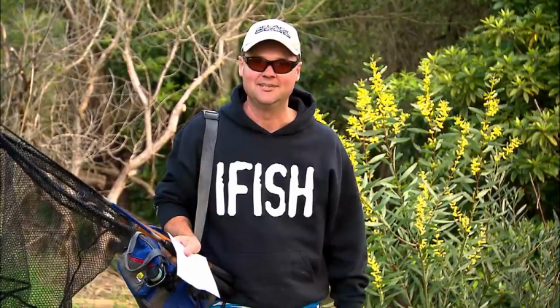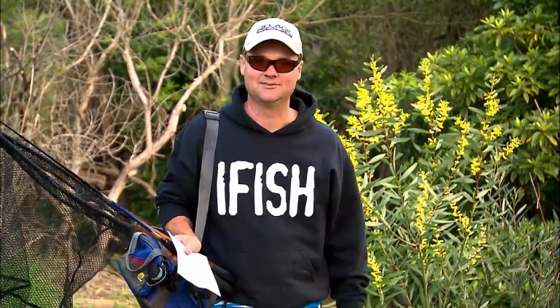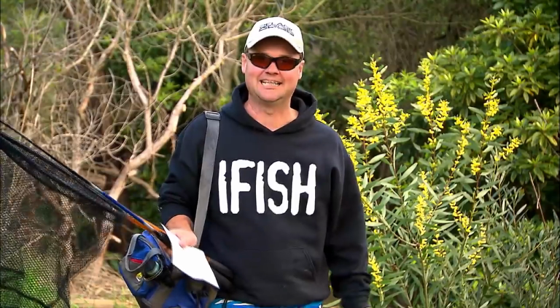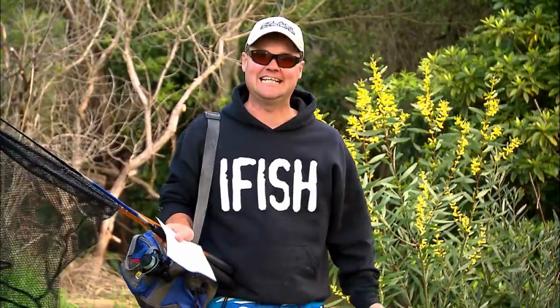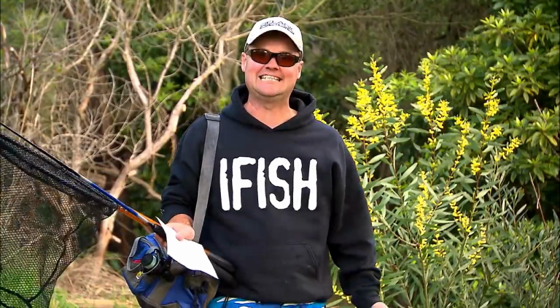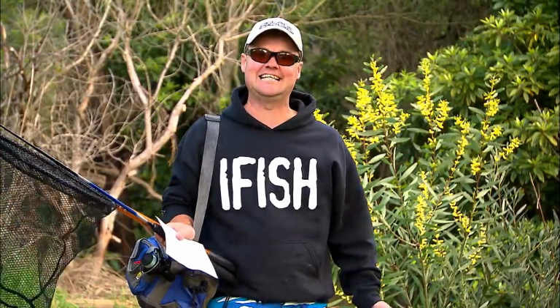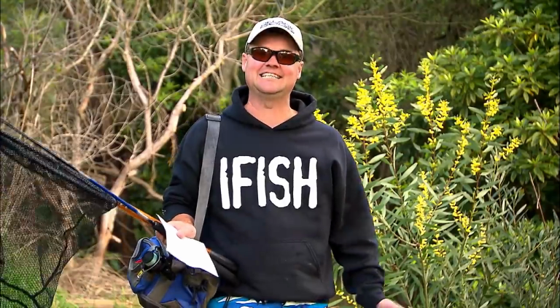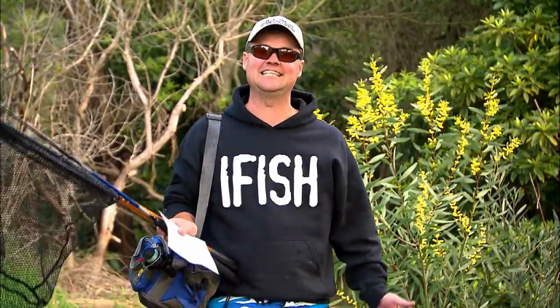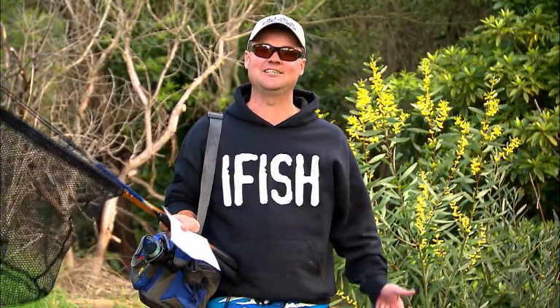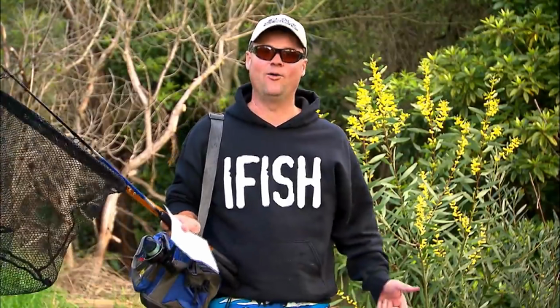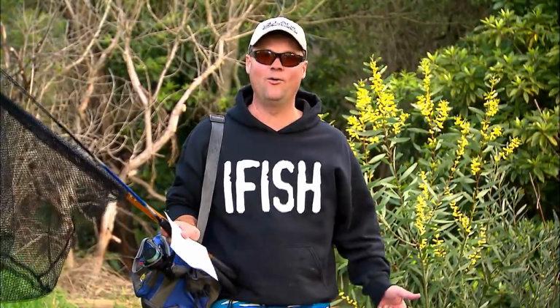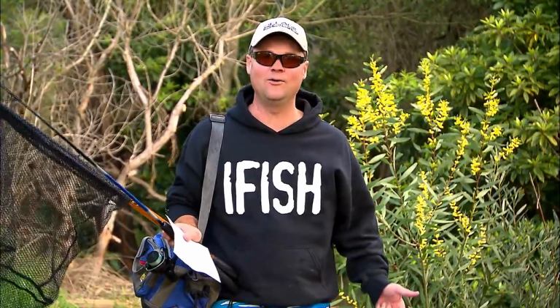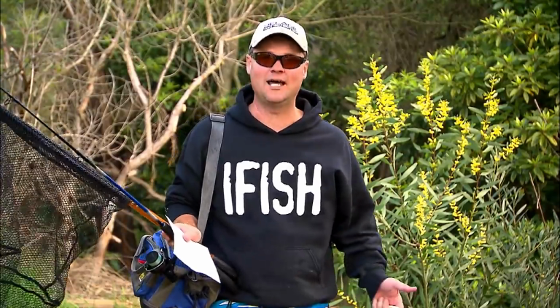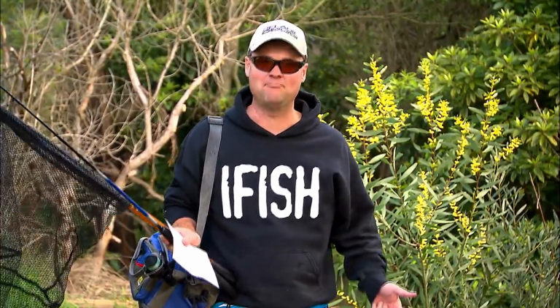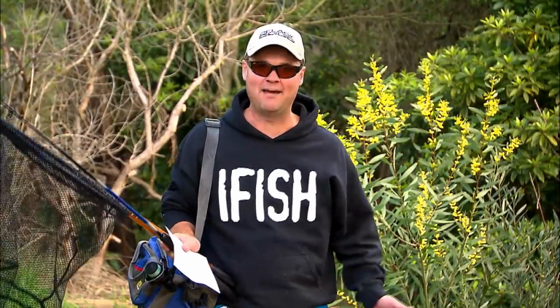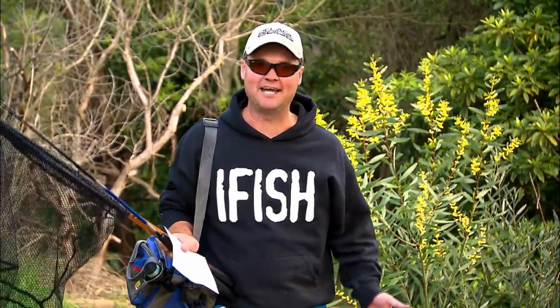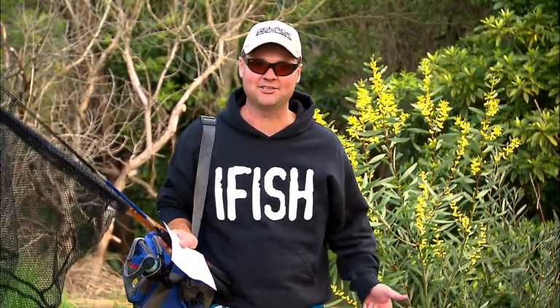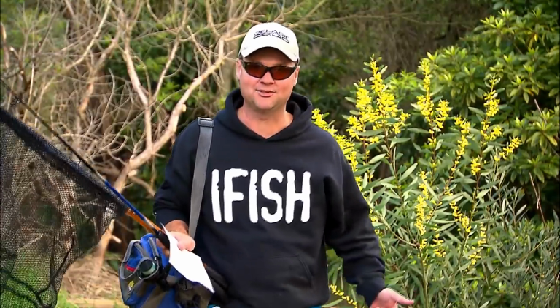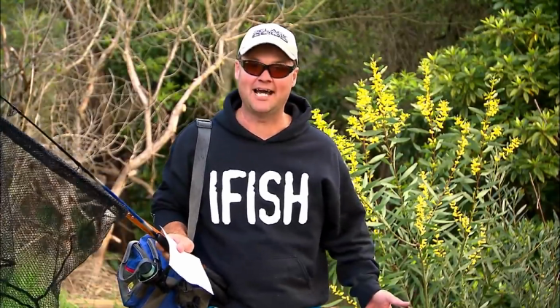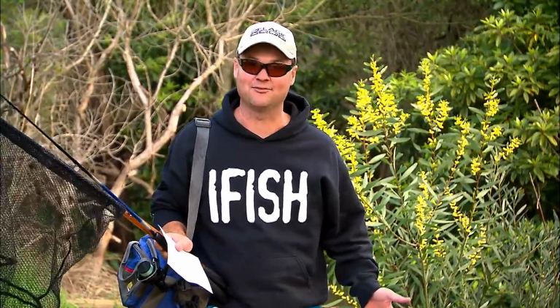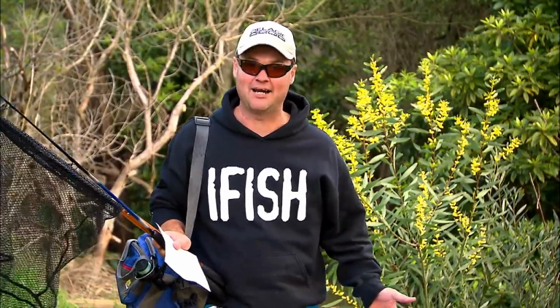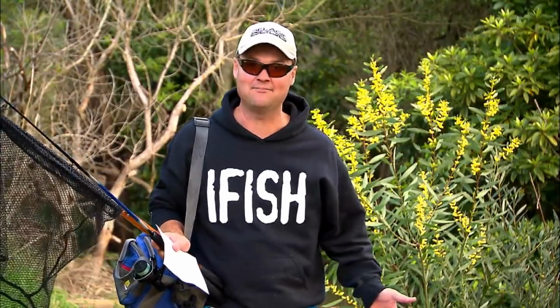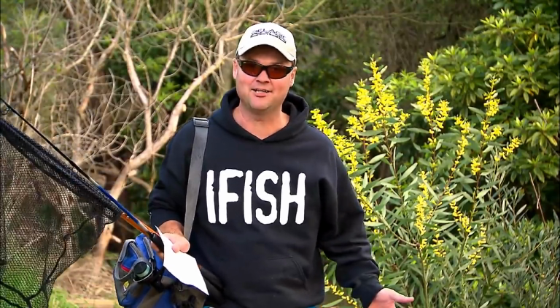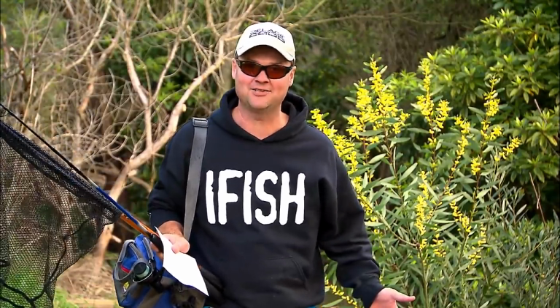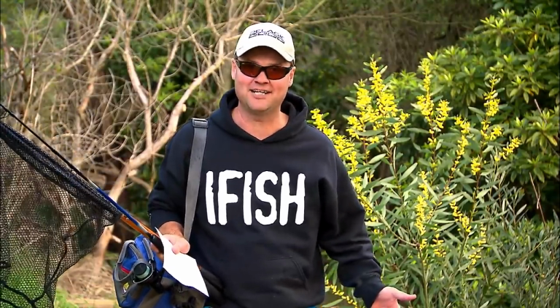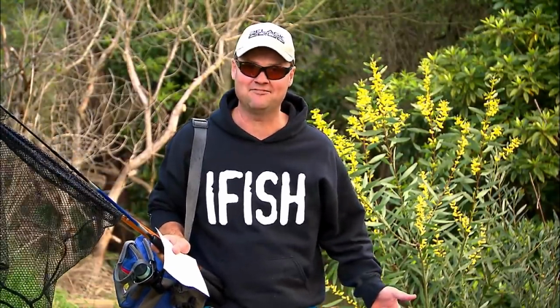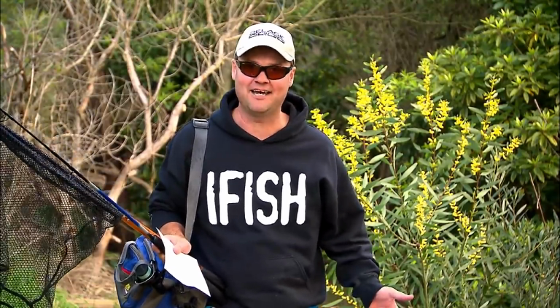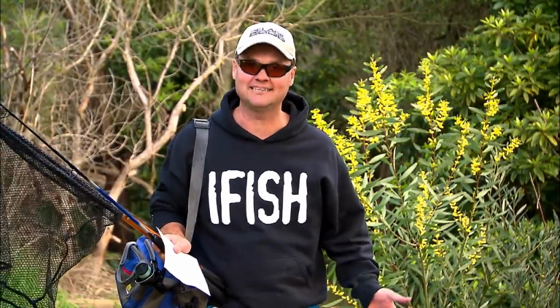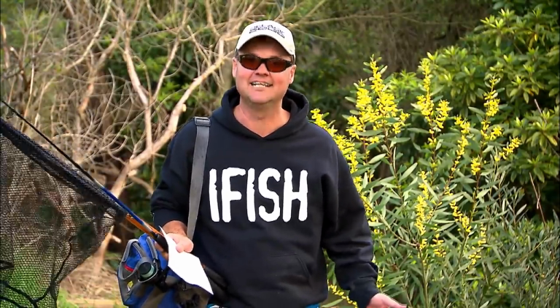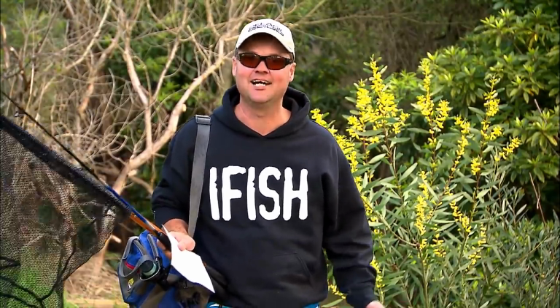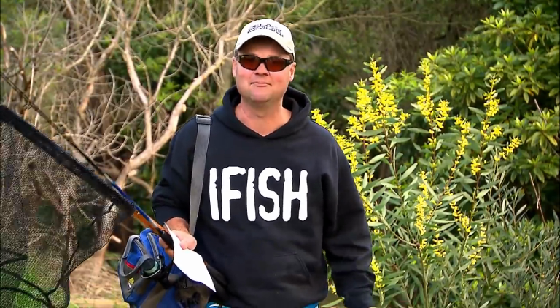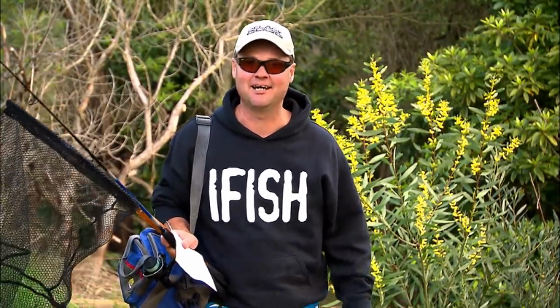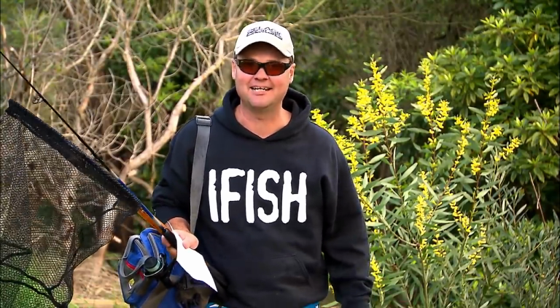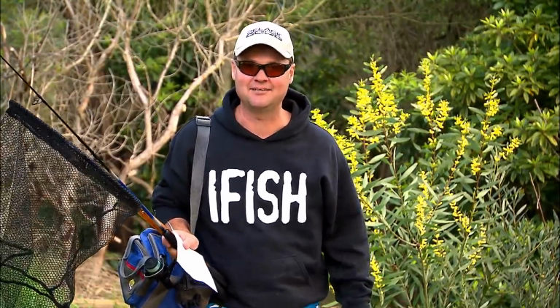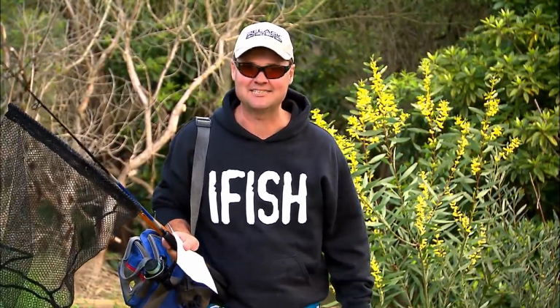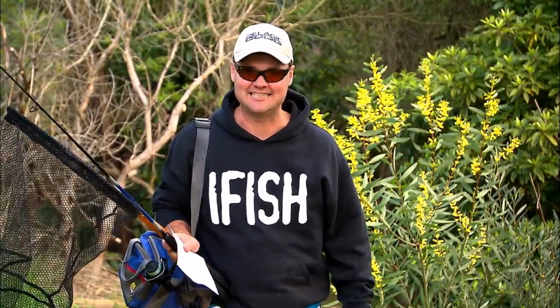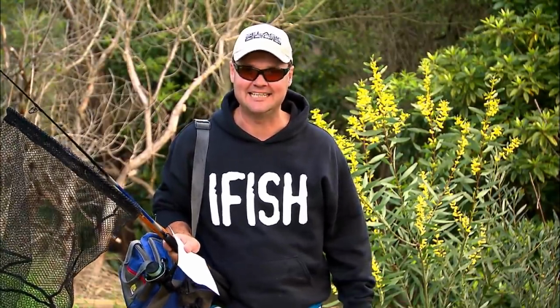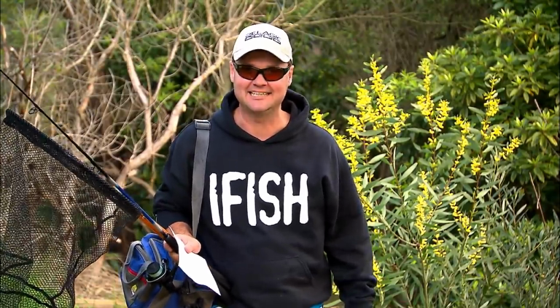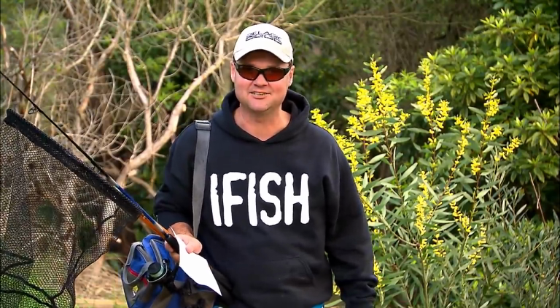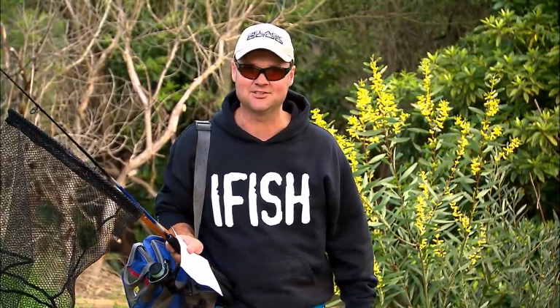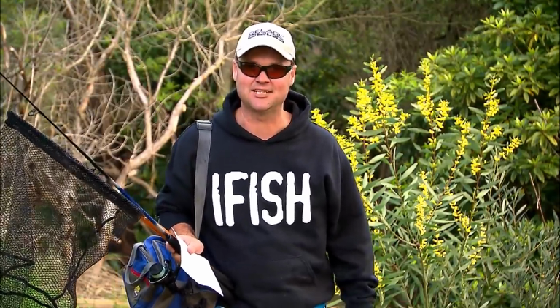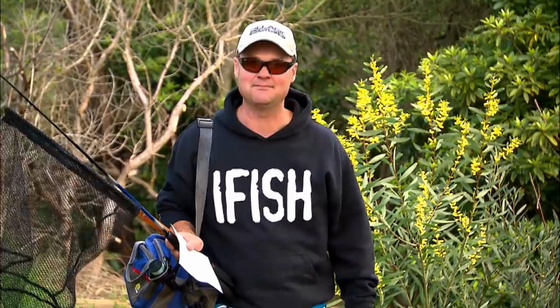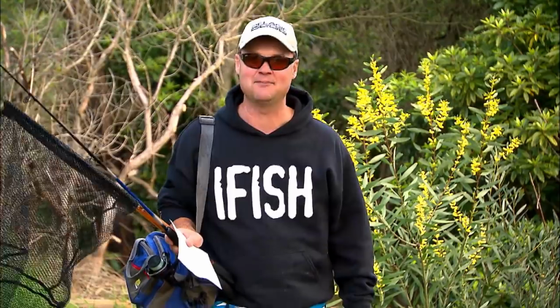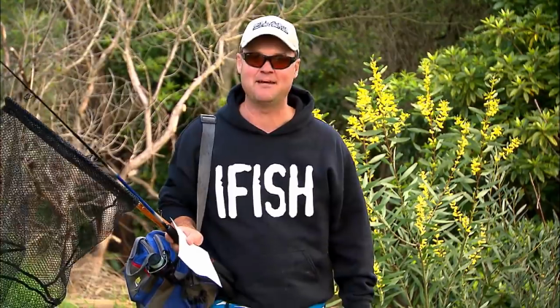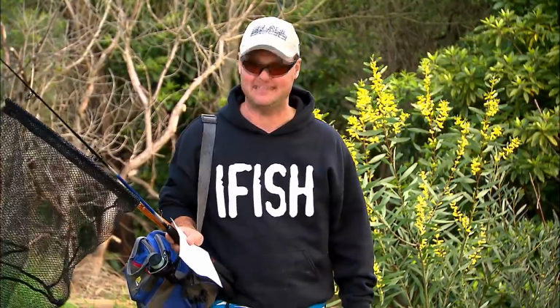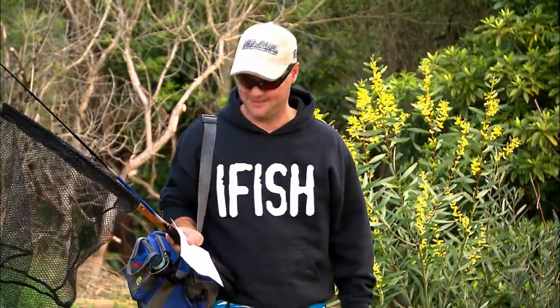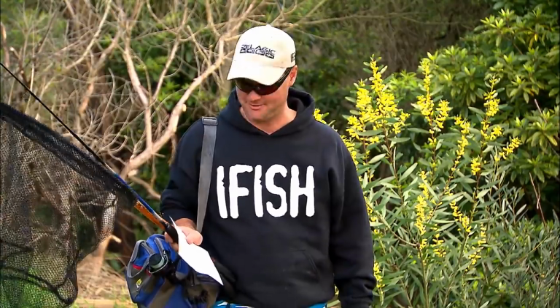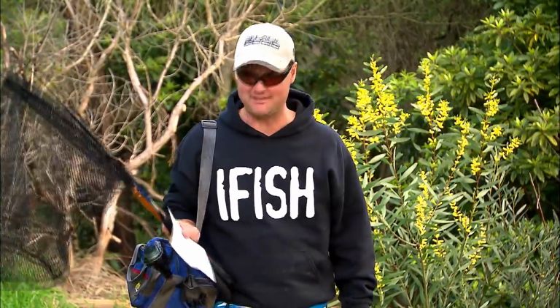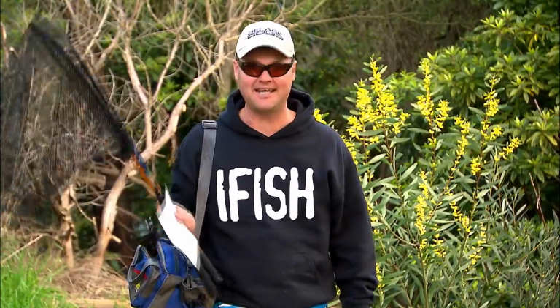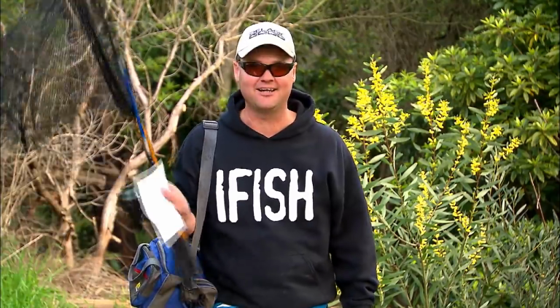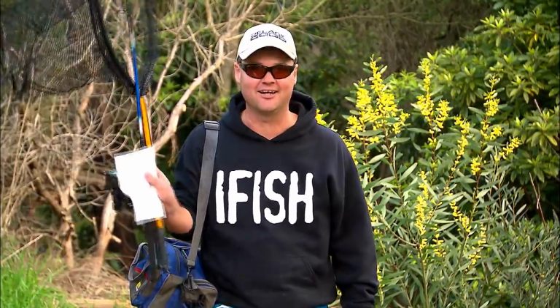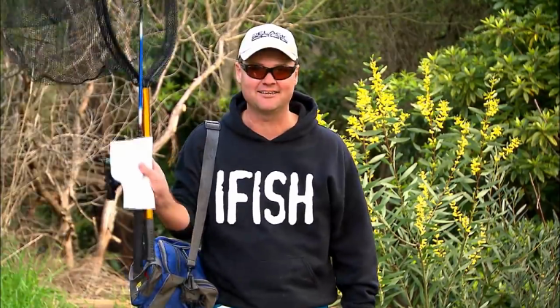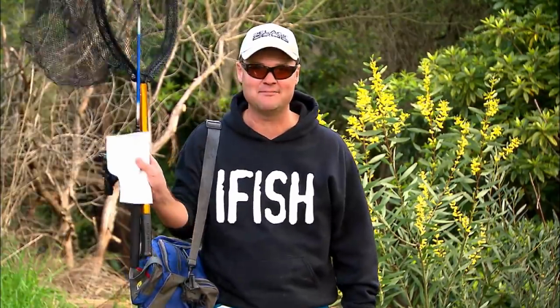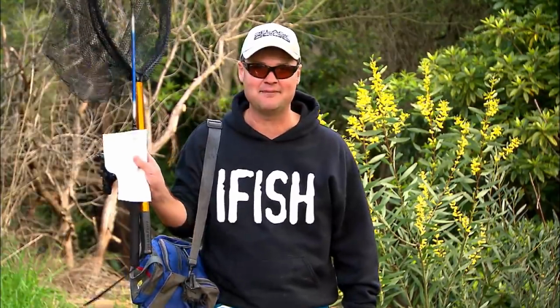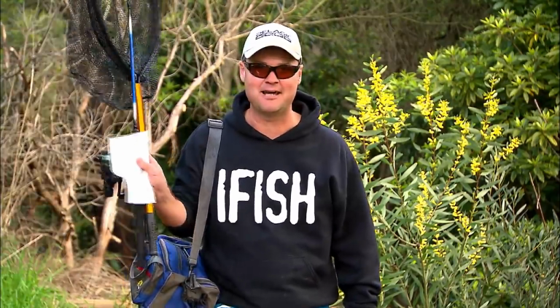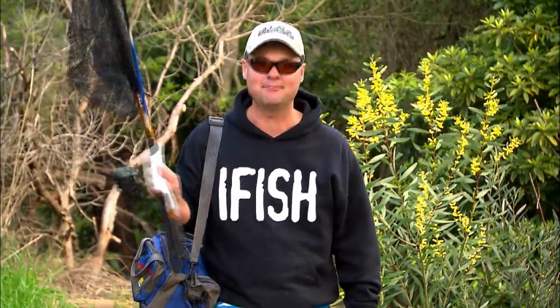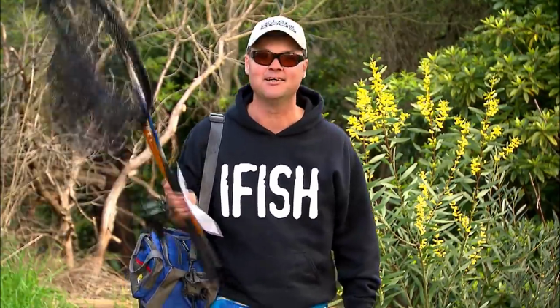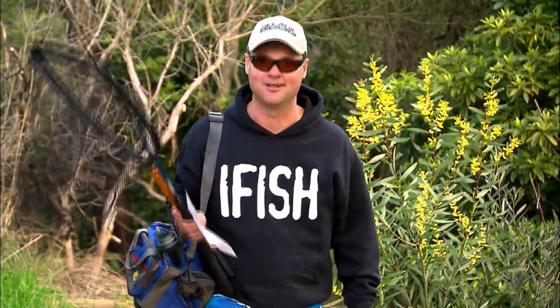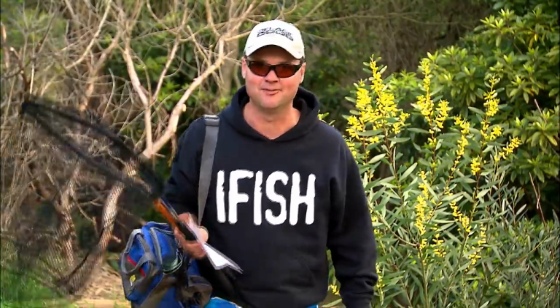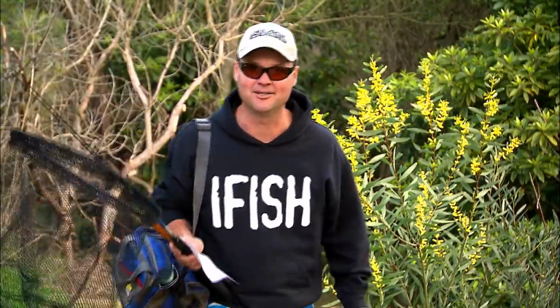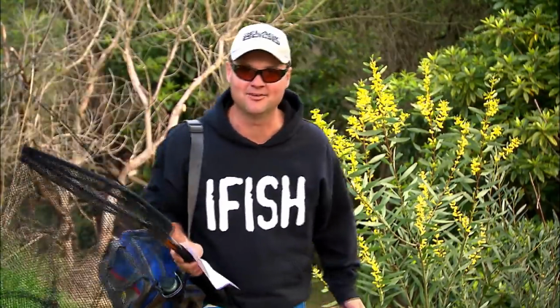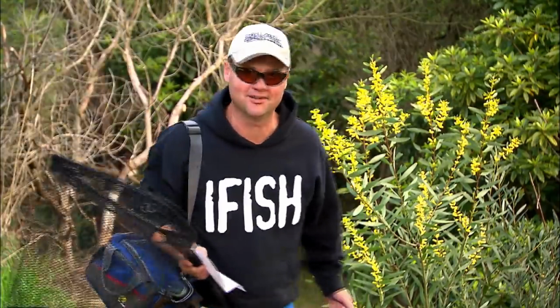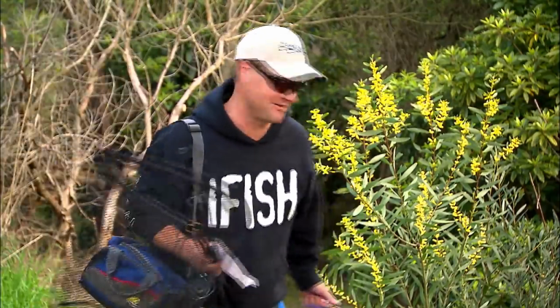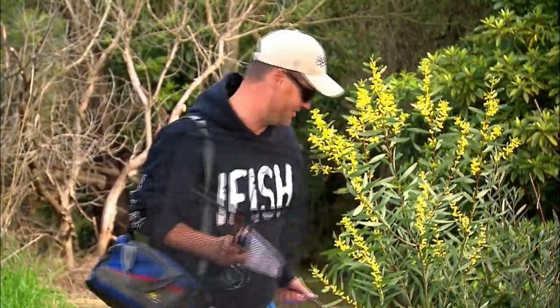Today's session is all about trout — rainbow trout, in fact. I'm going down to a sneaky little stream that a mate told me about. I've got the mud map and I'm ready to rock and roll.